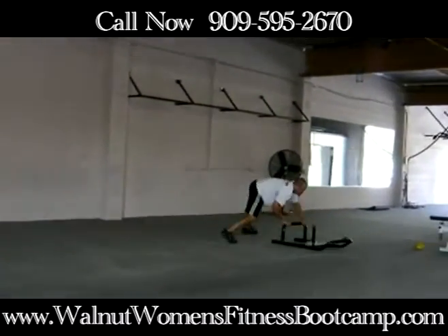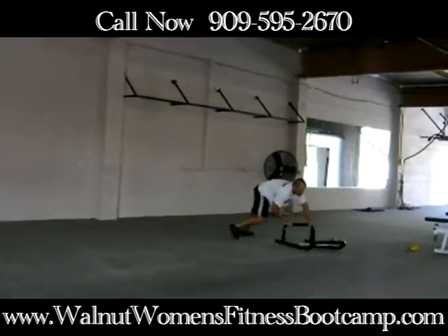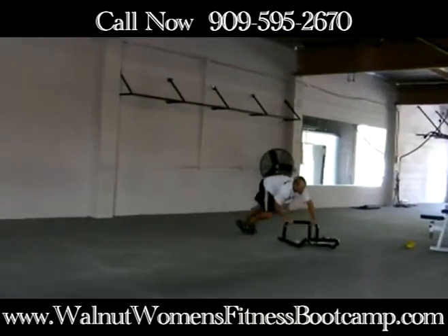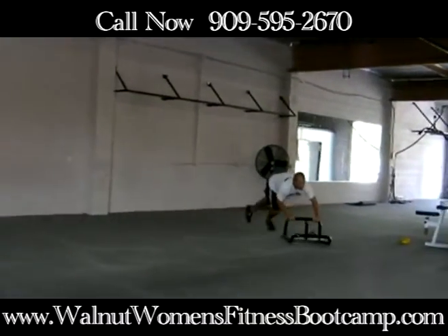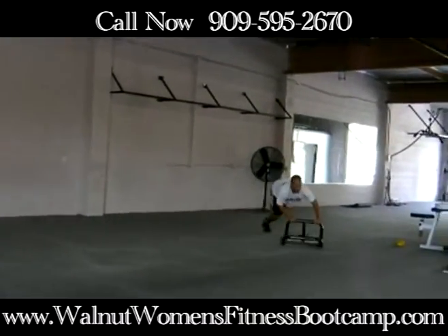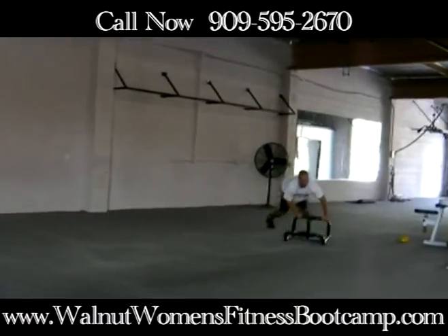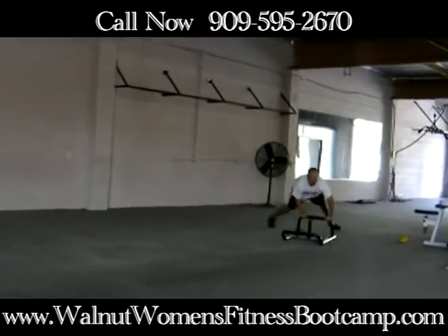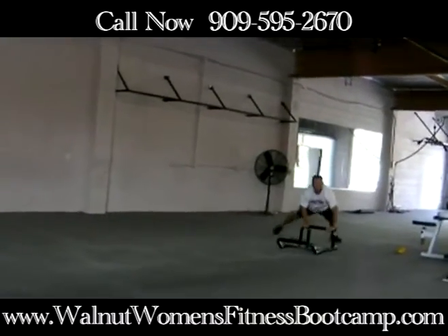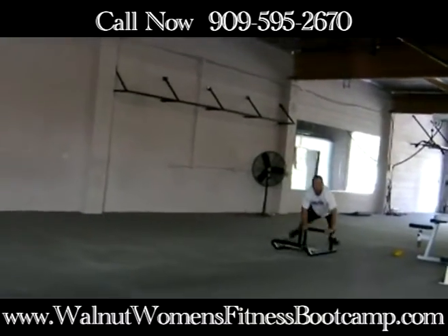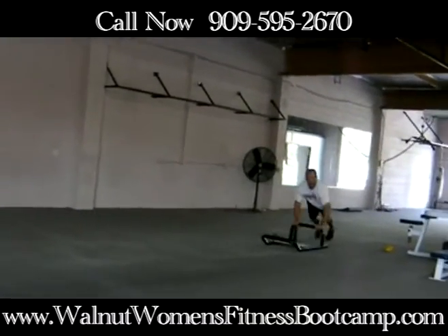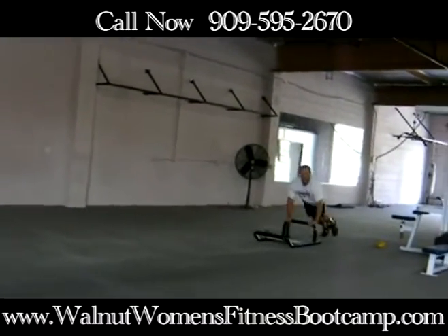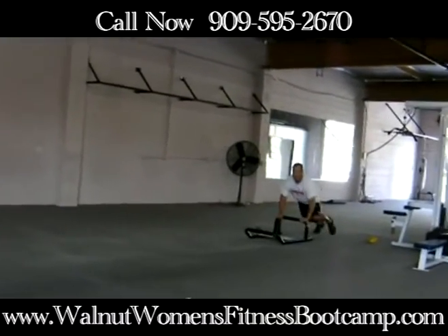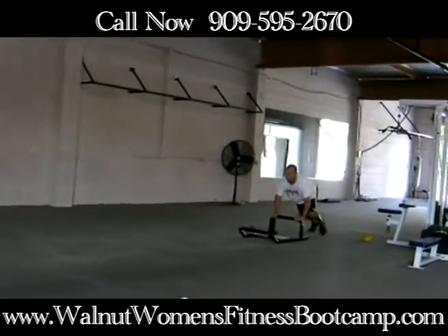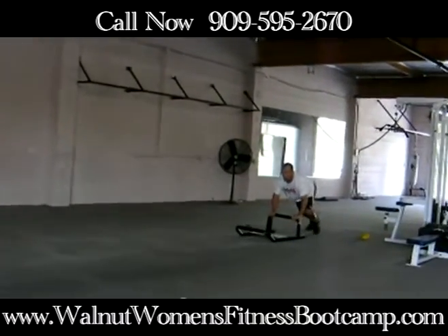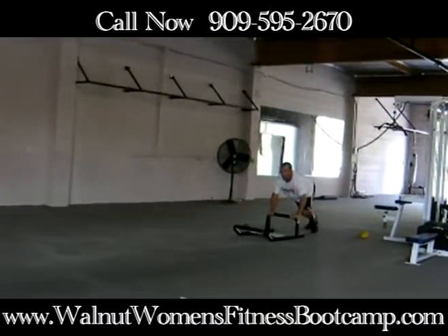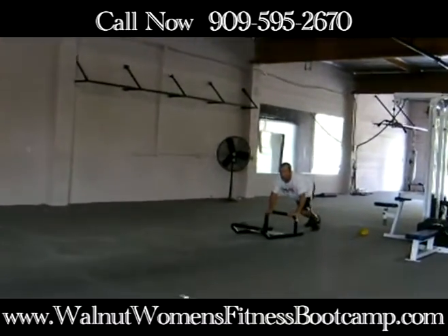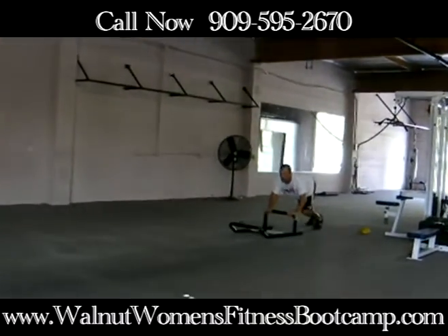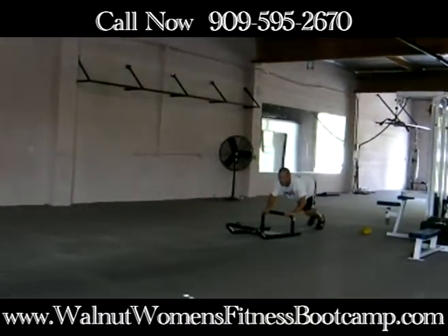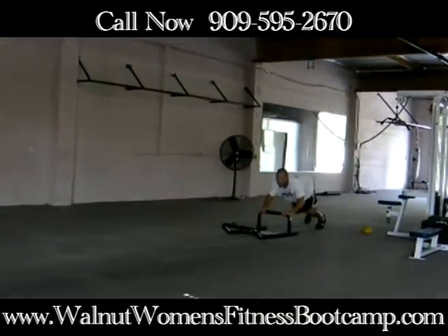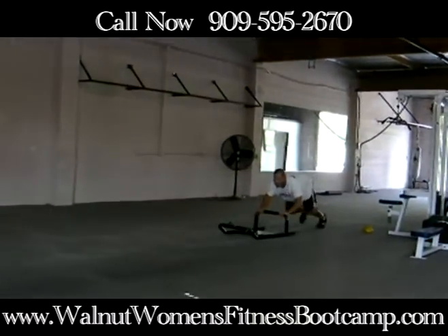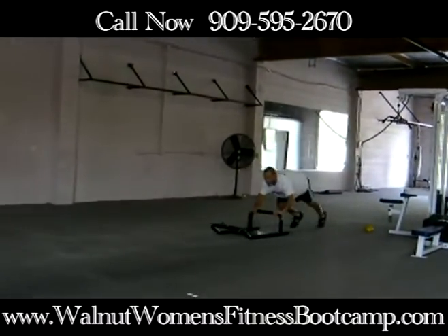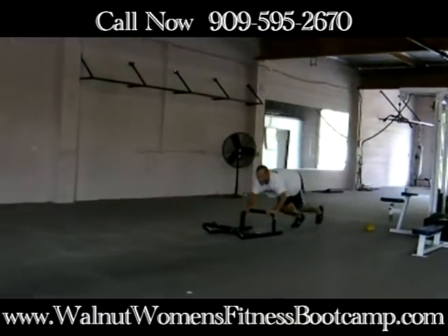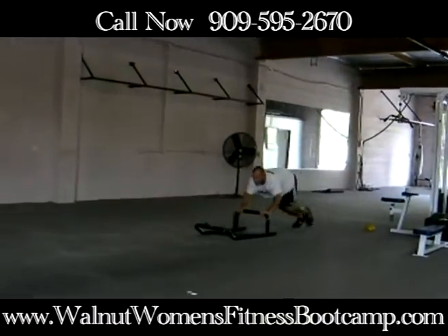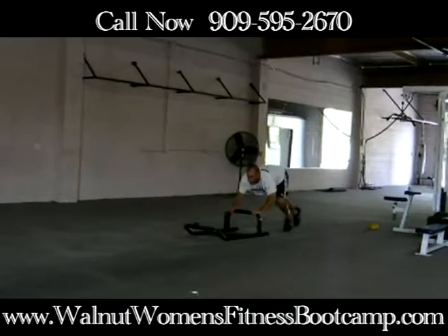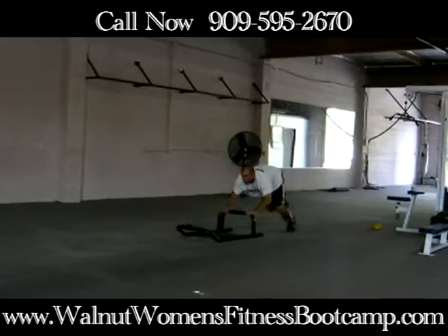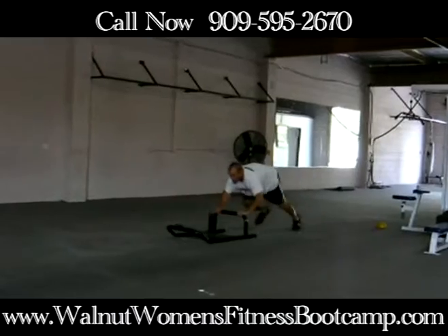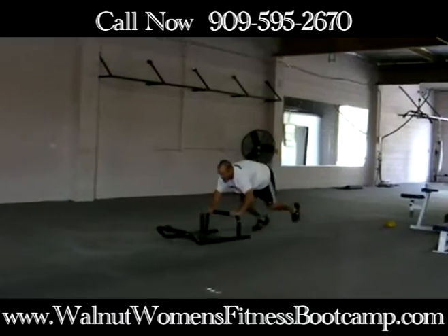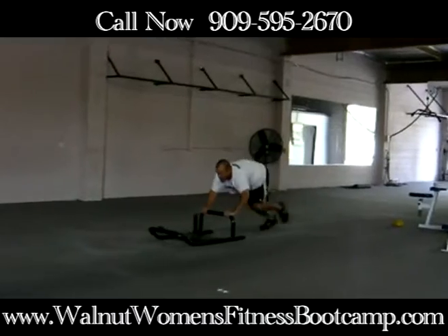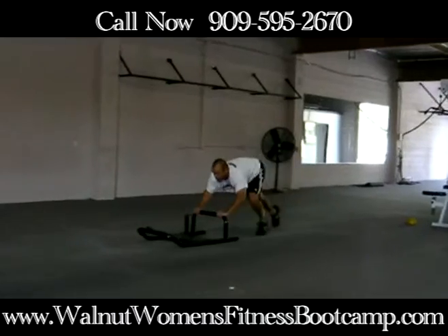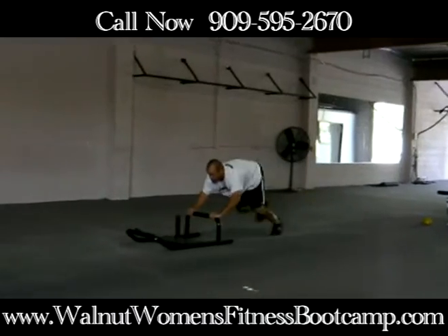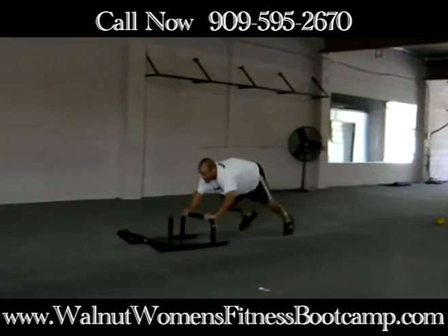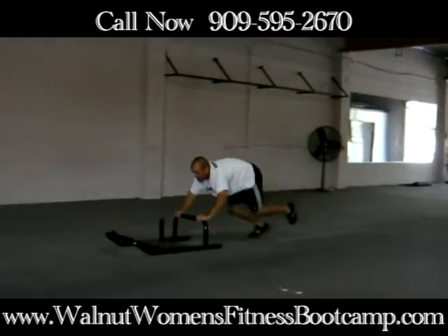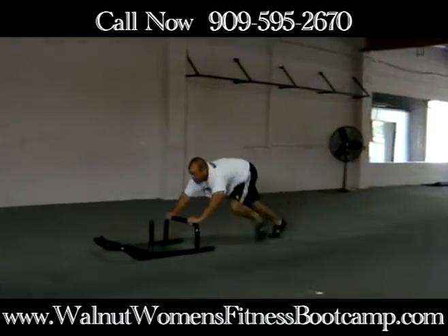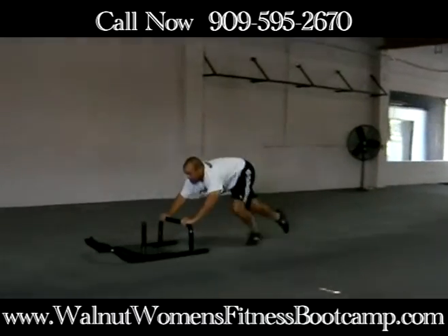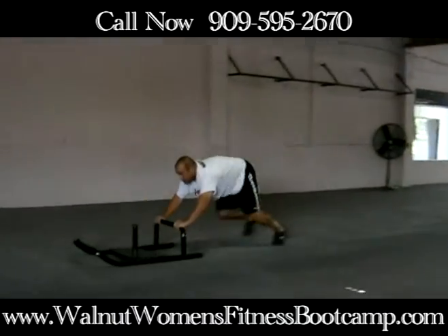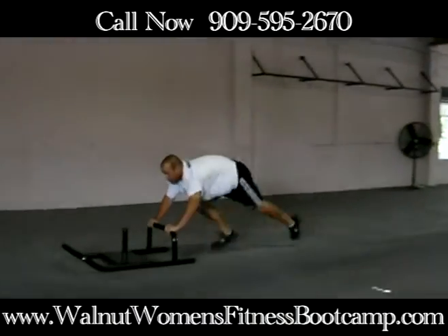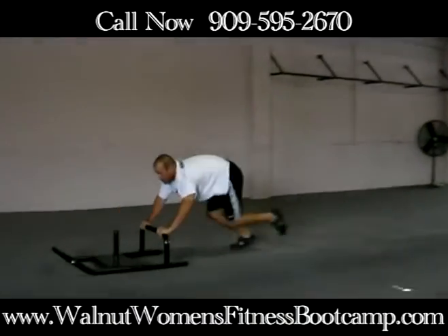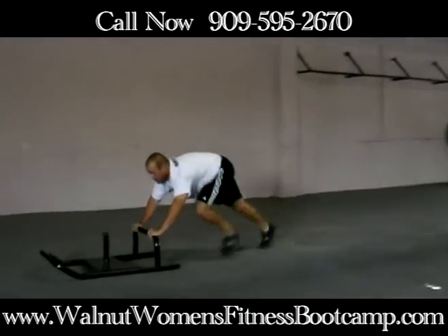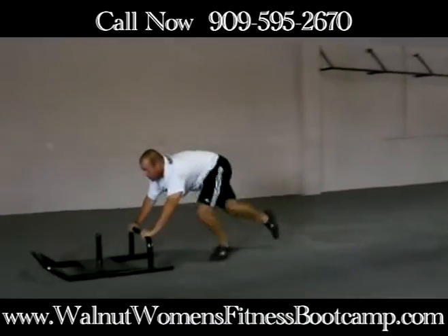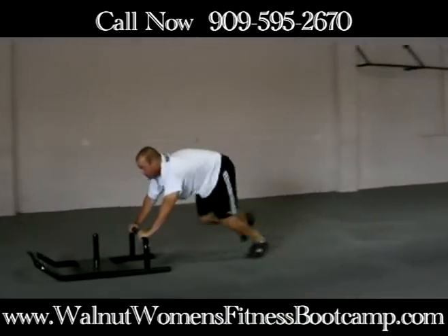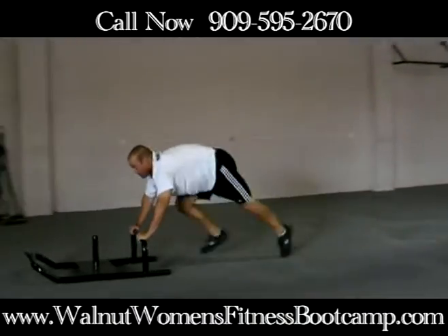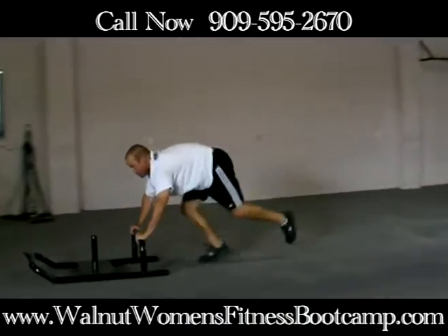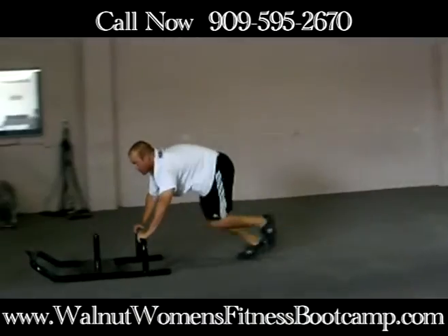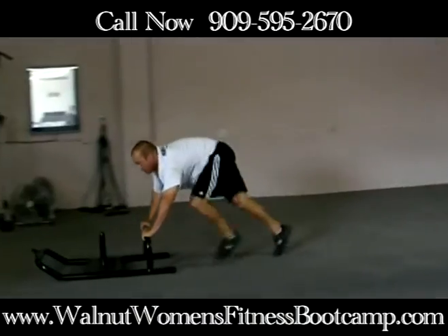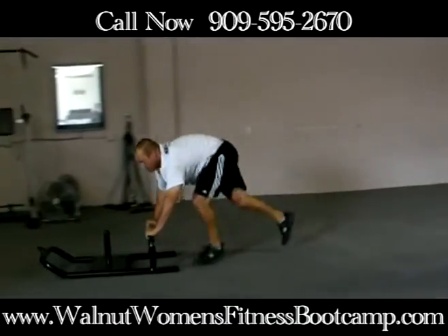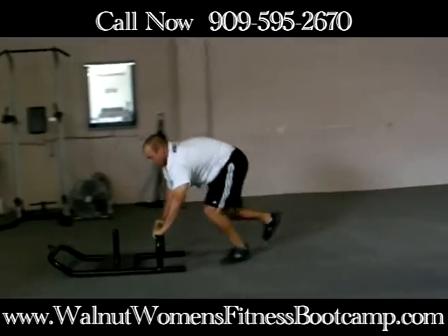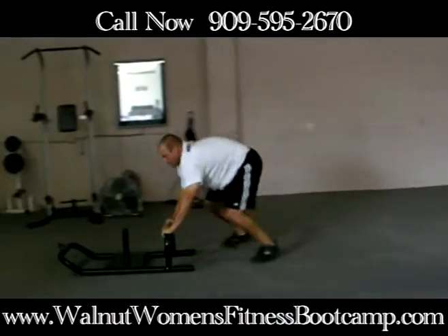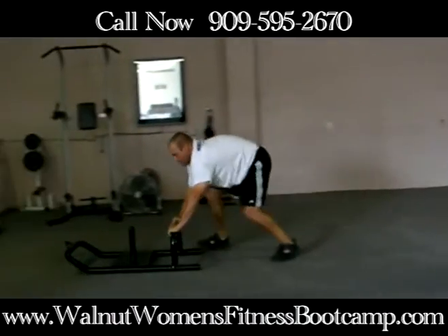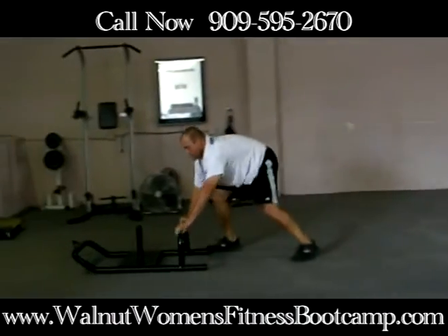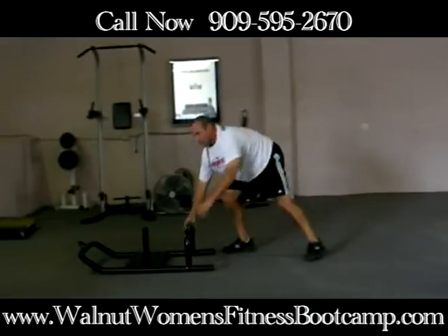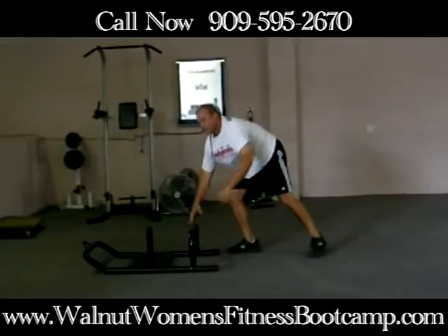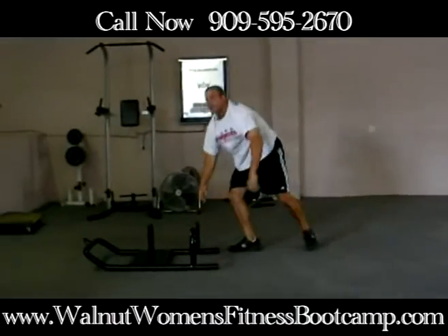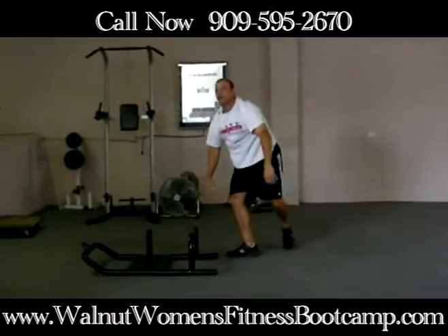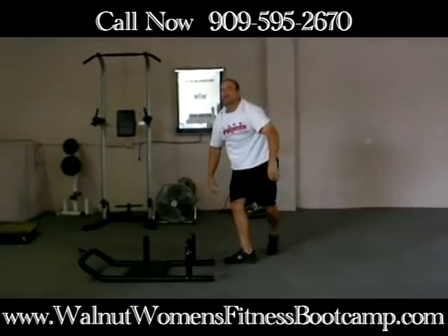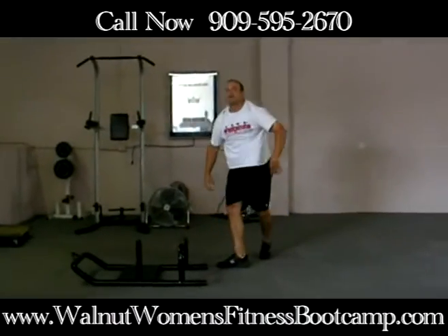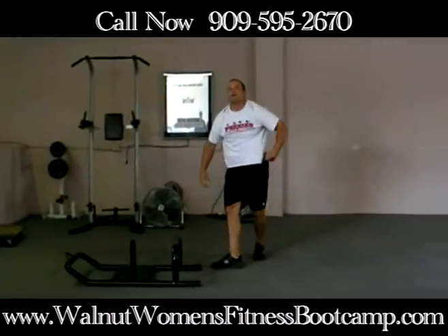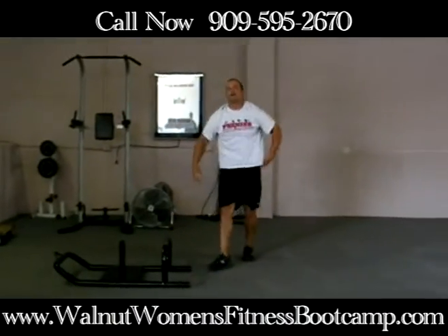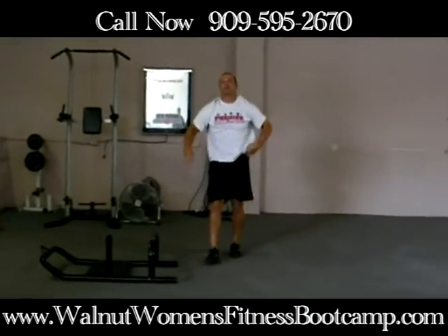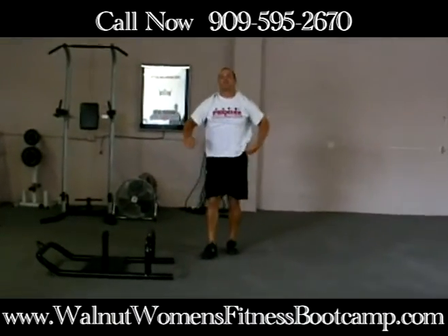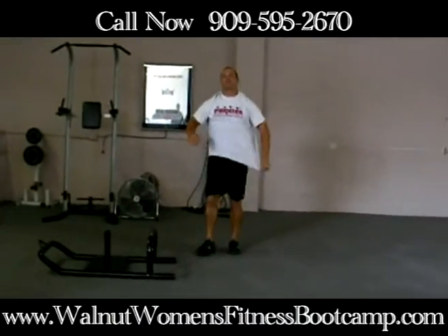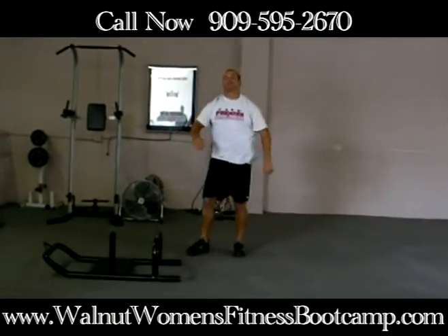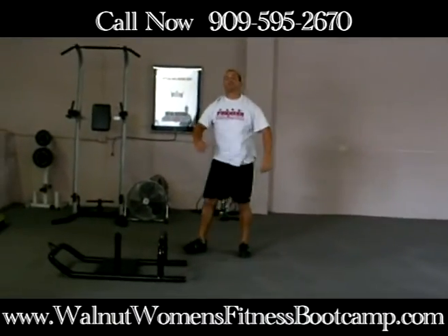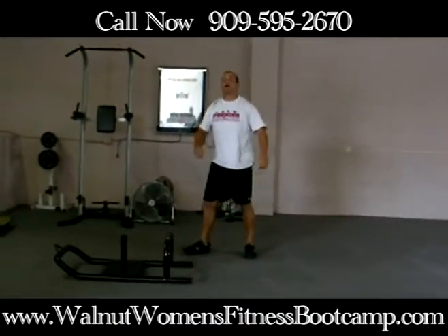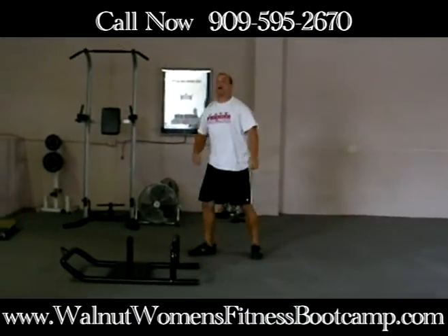Turn around, keep your chest up, stay low, and push them back.